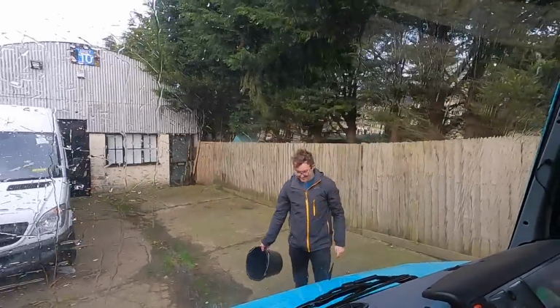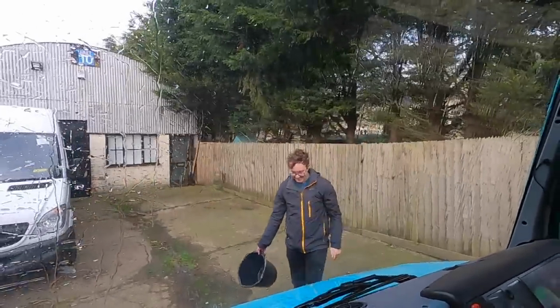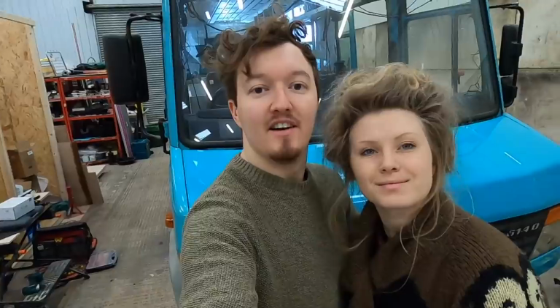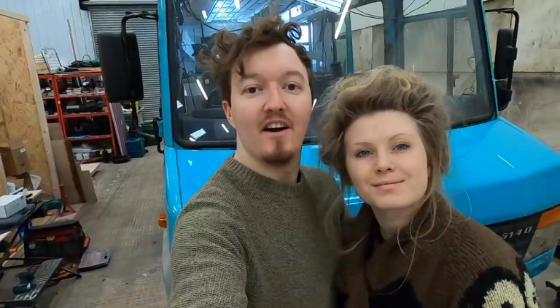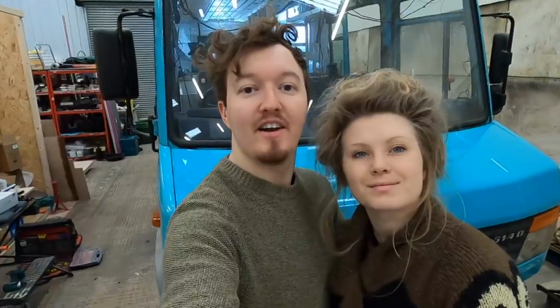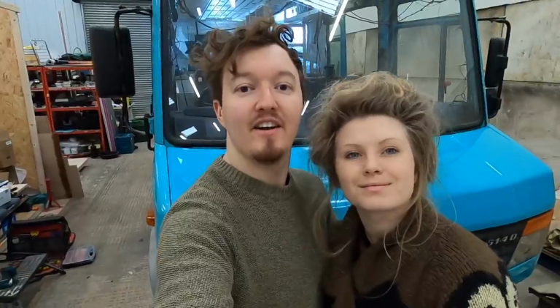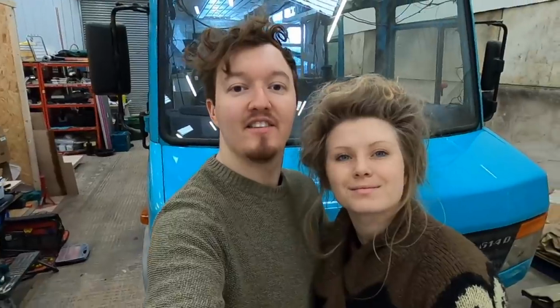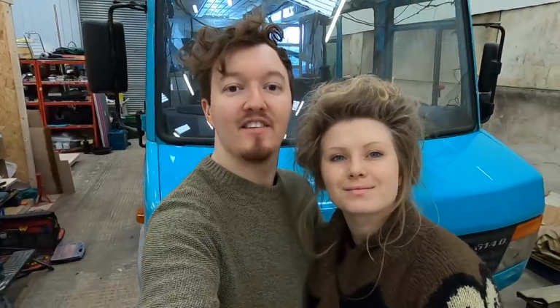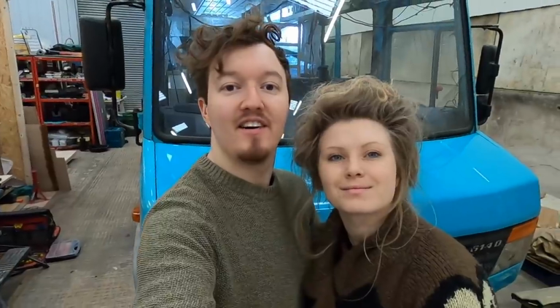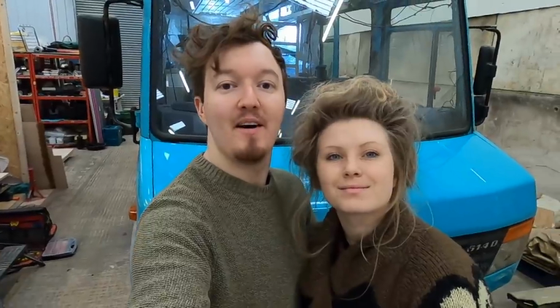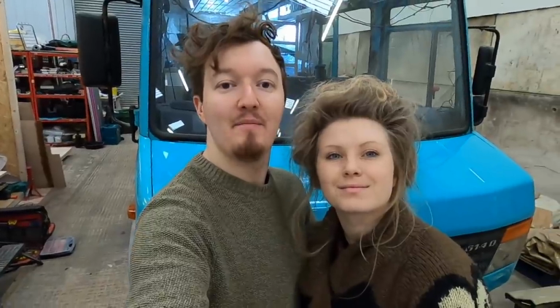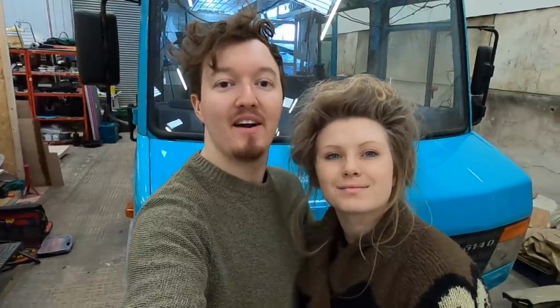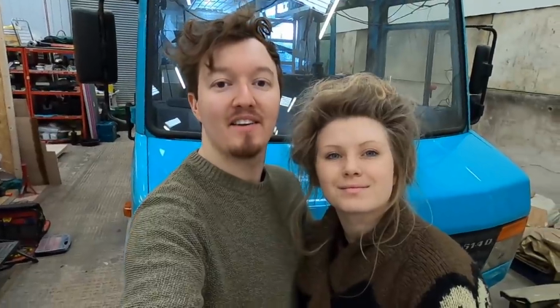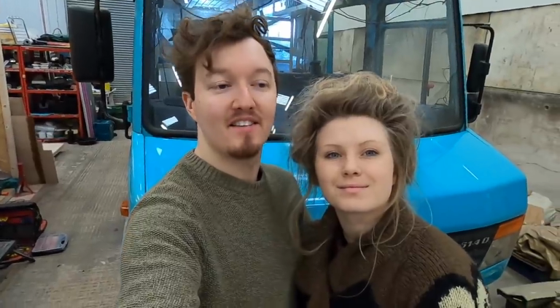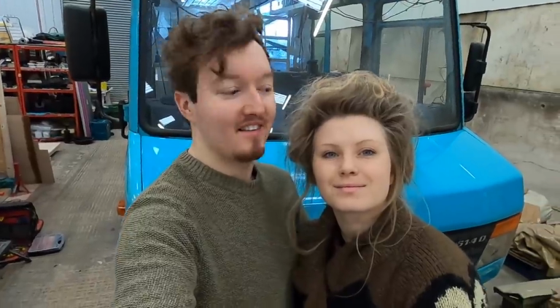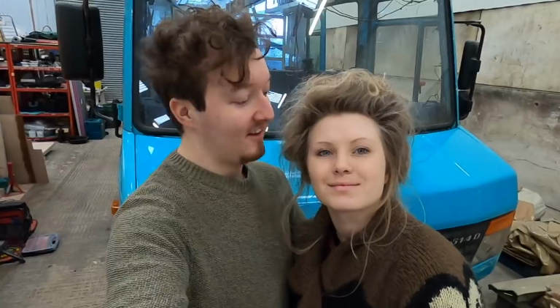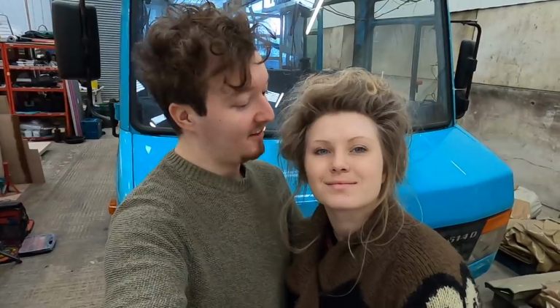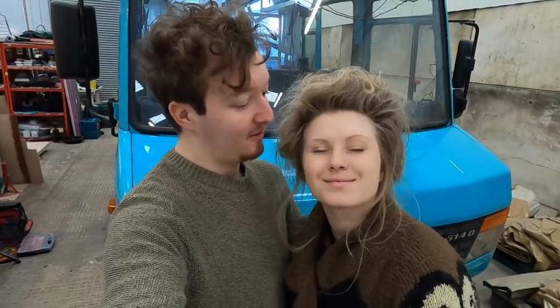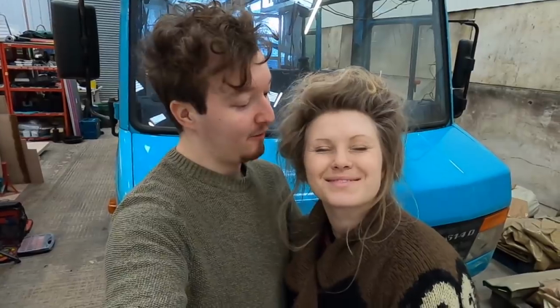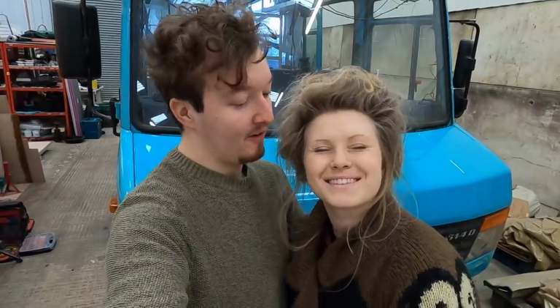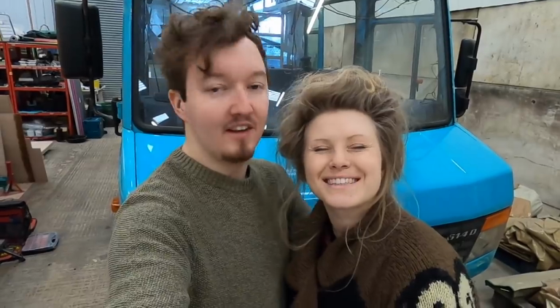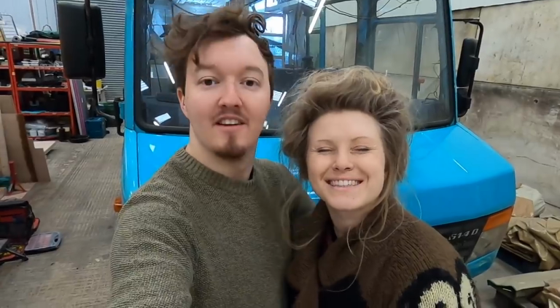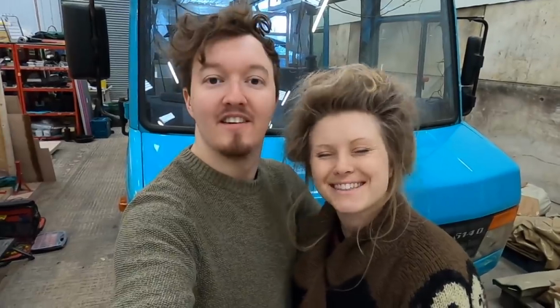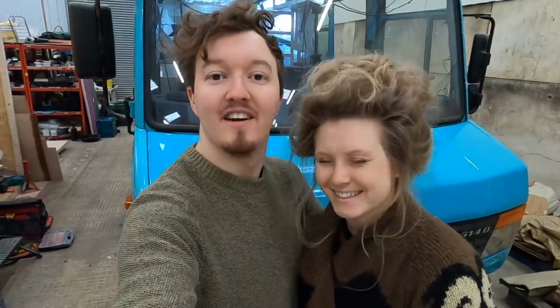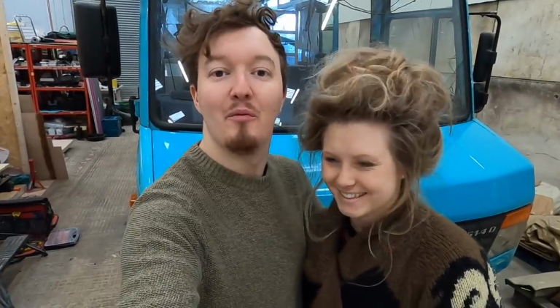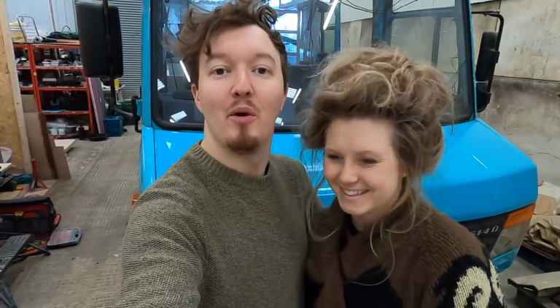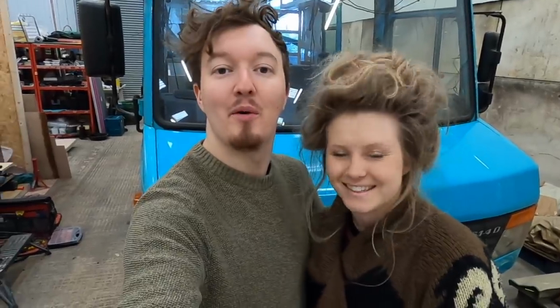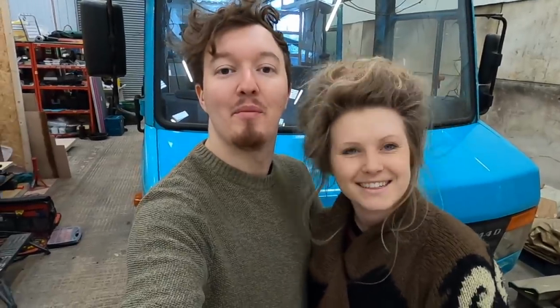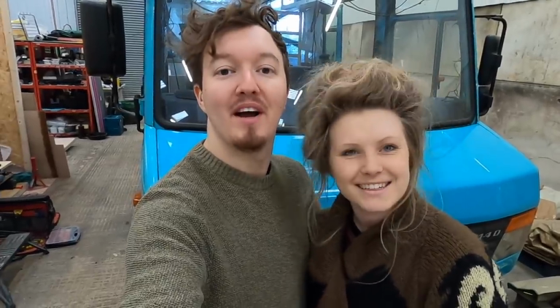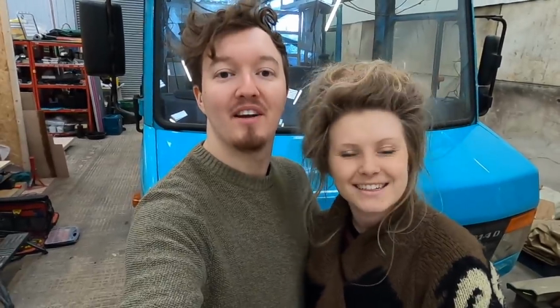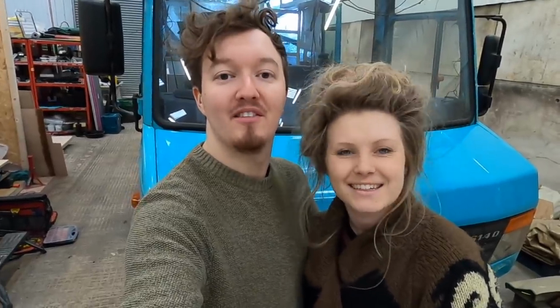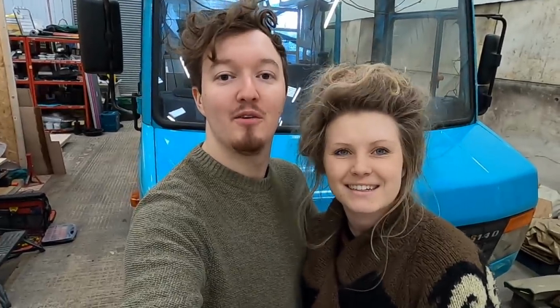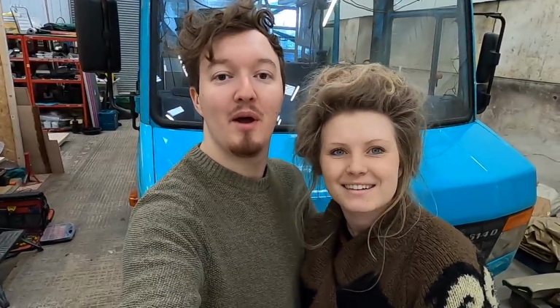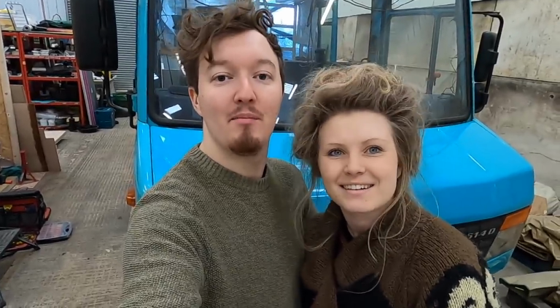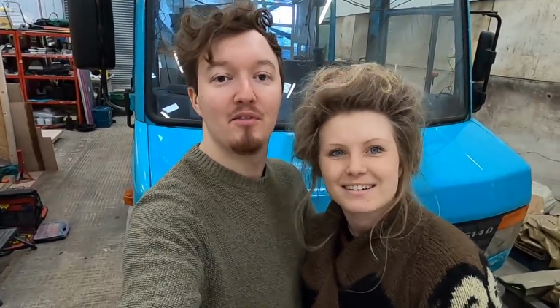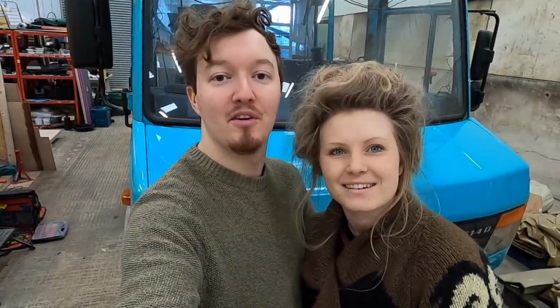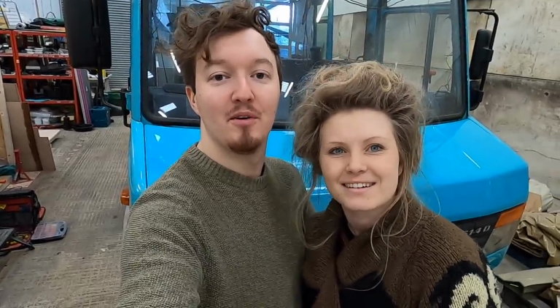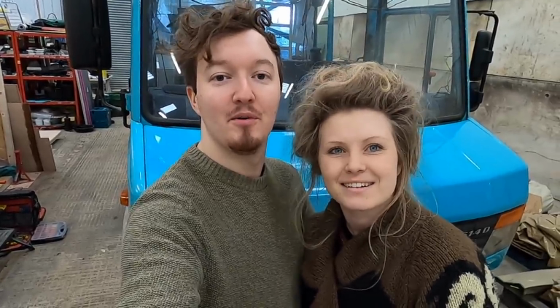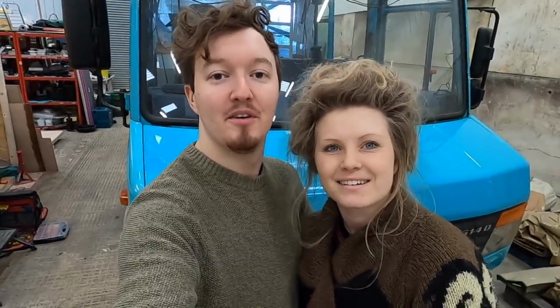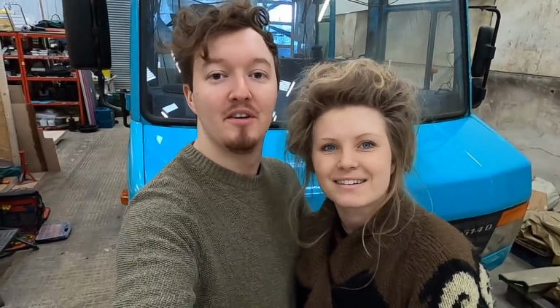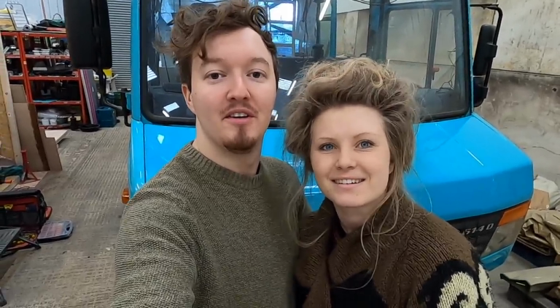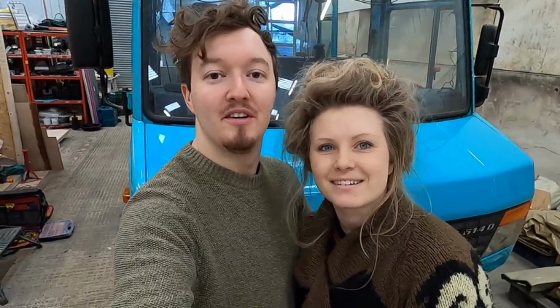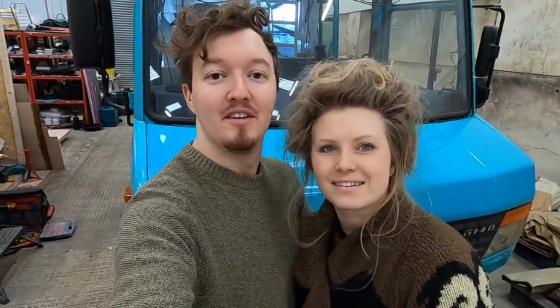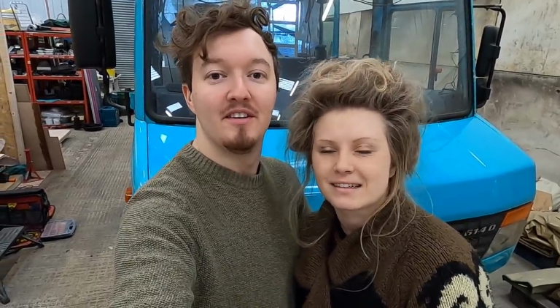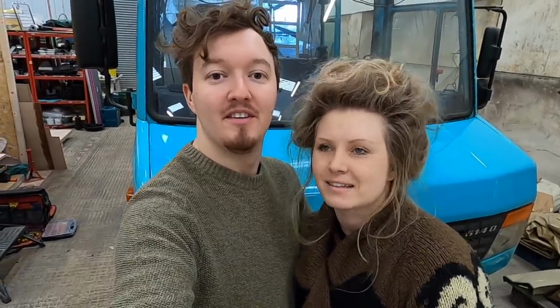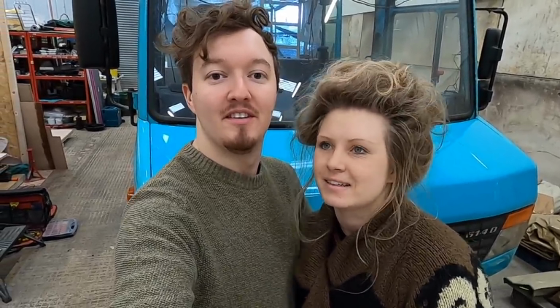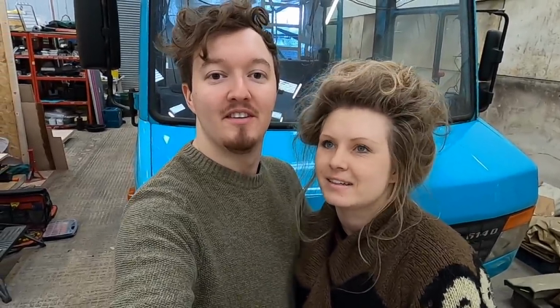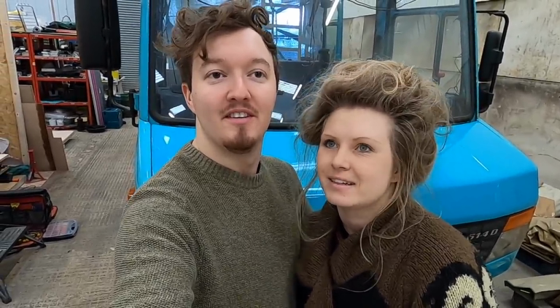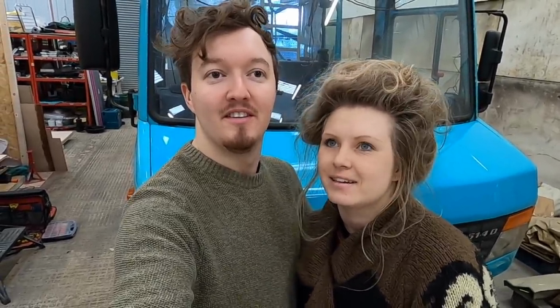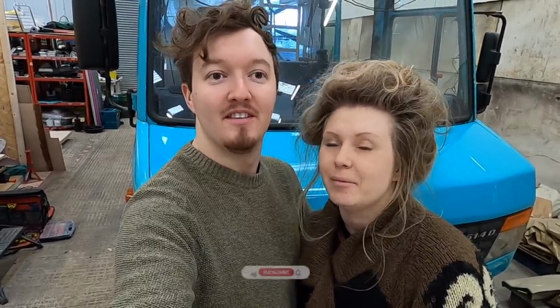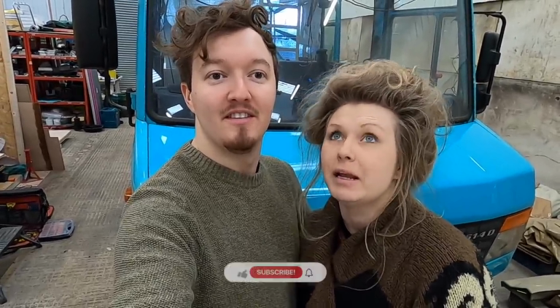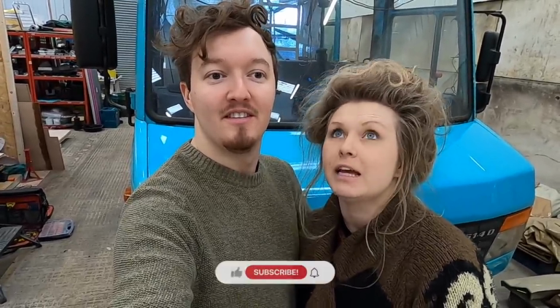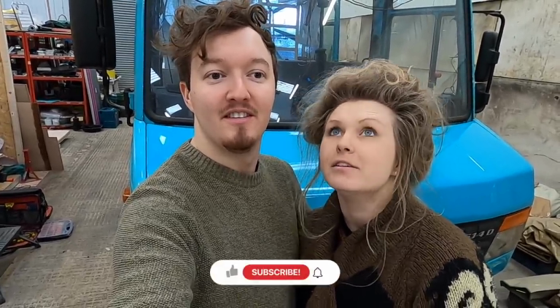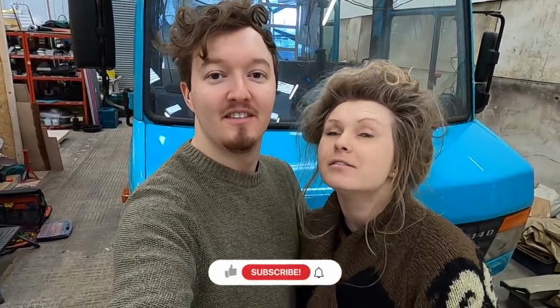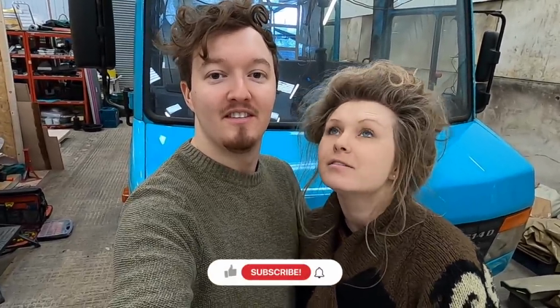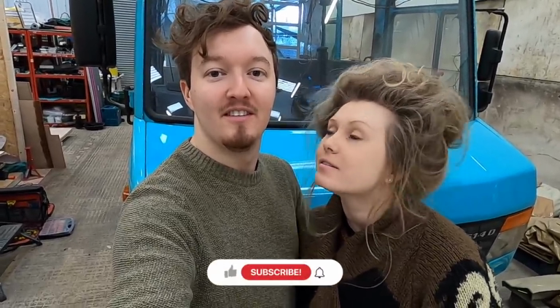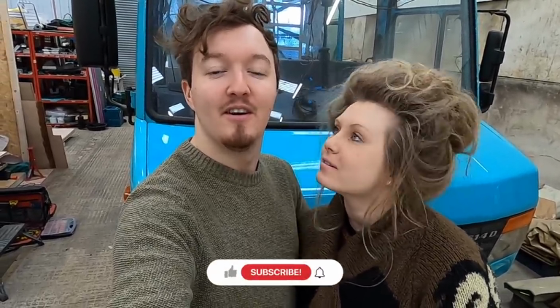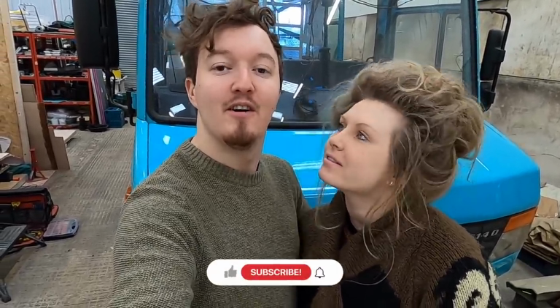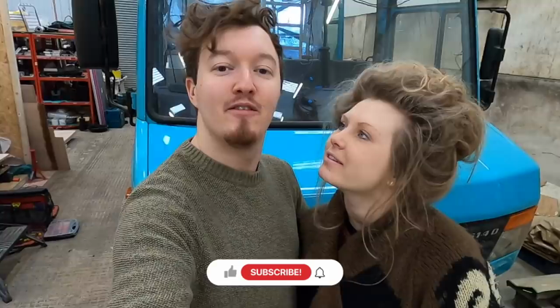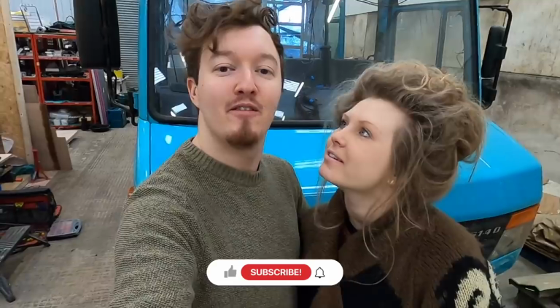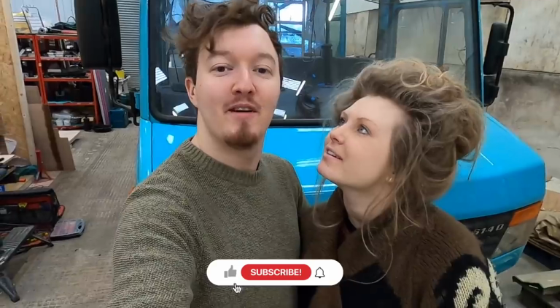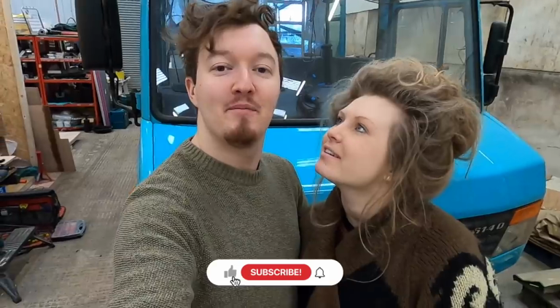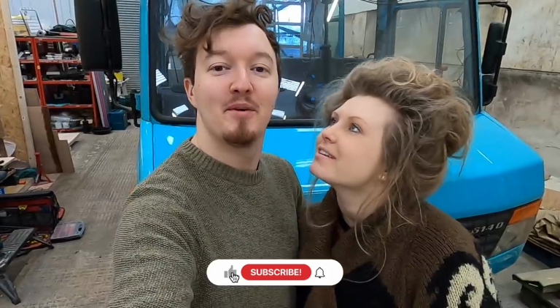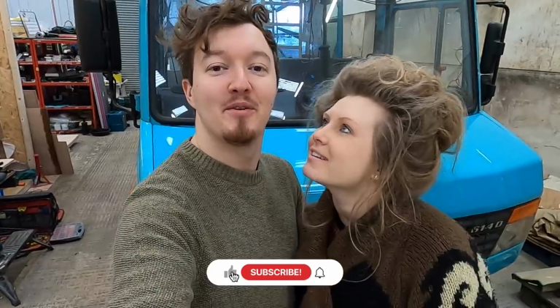Hi guys, I'm Max, this is Sophie and welcome back to episode a million of our van build.